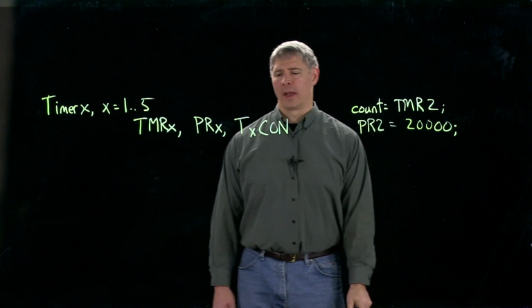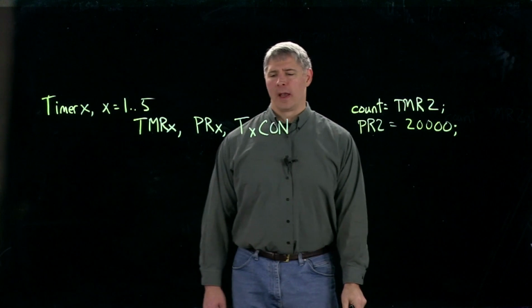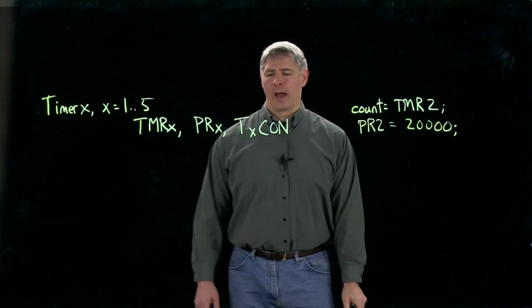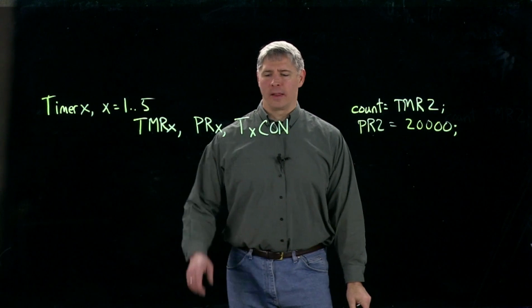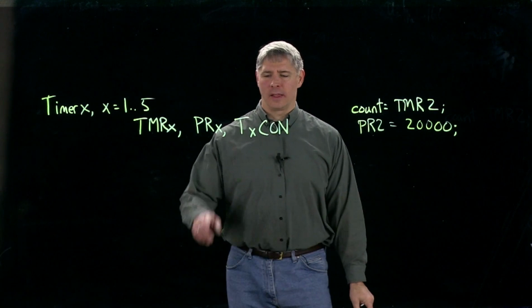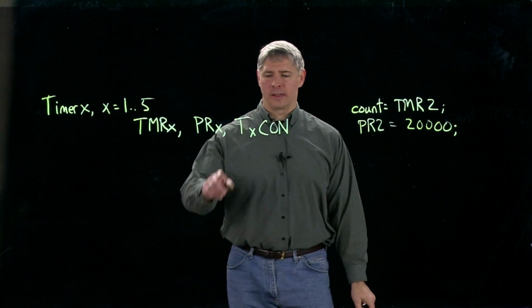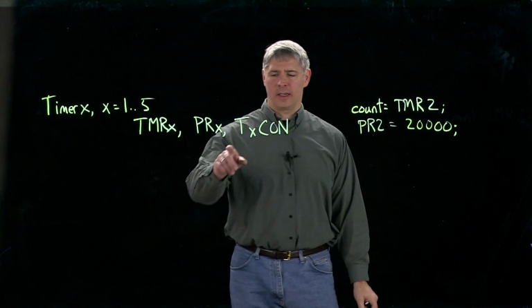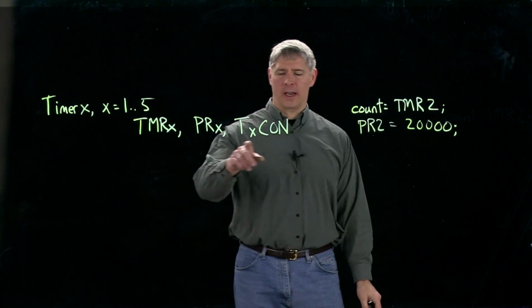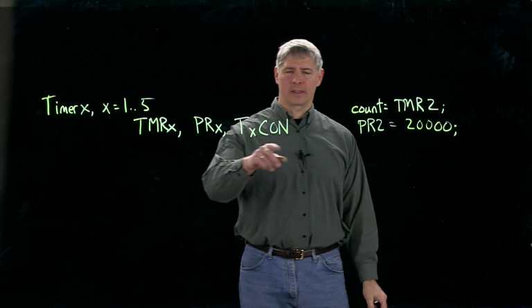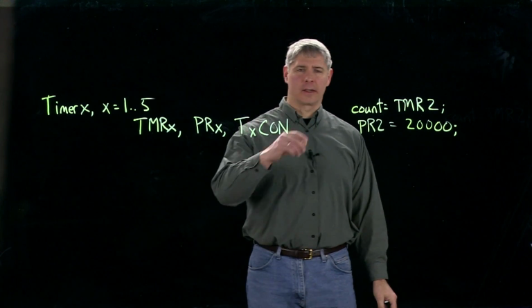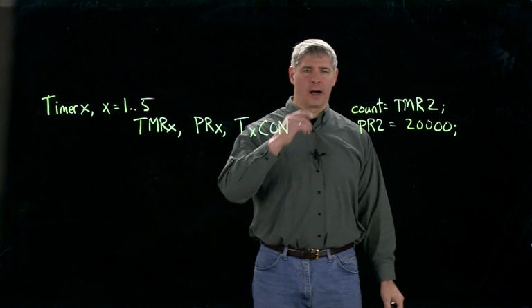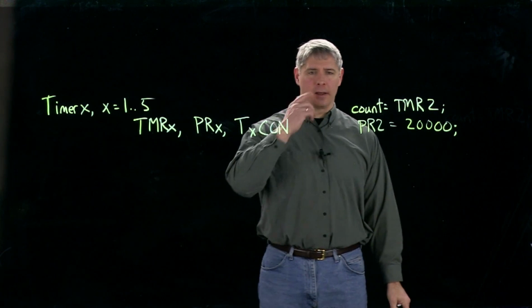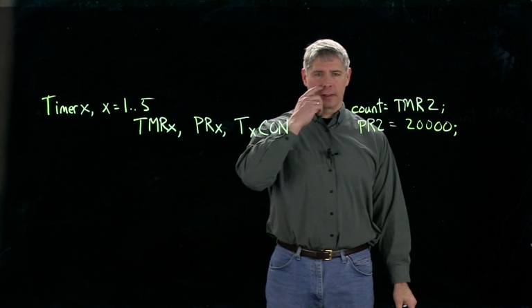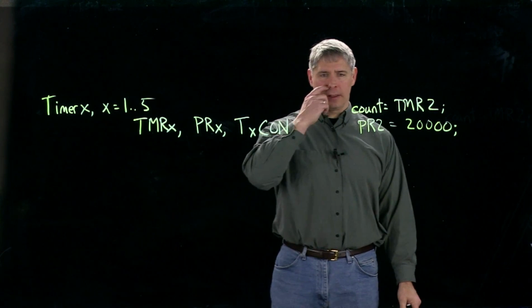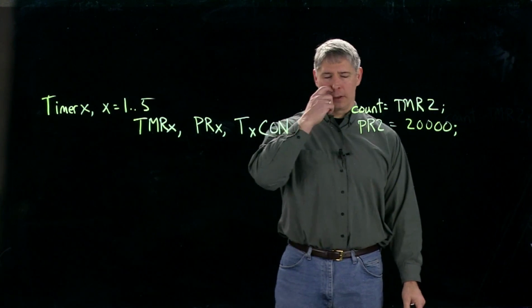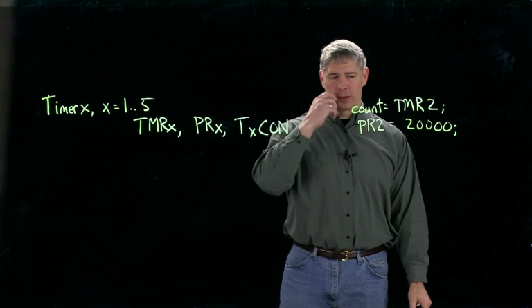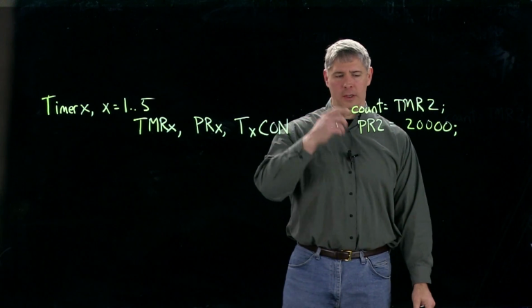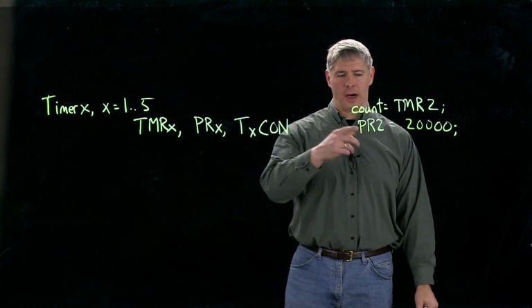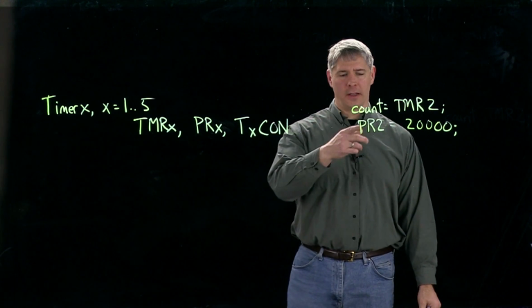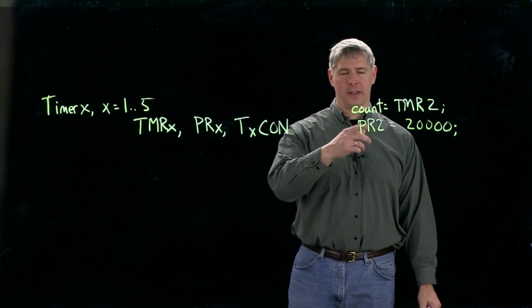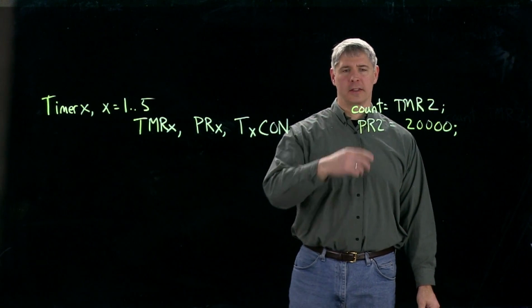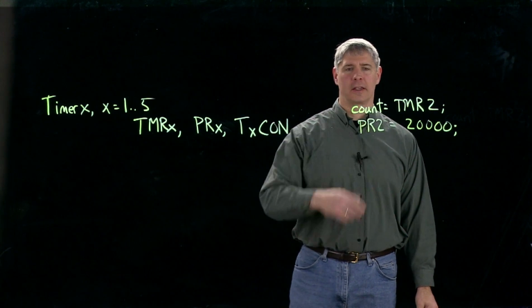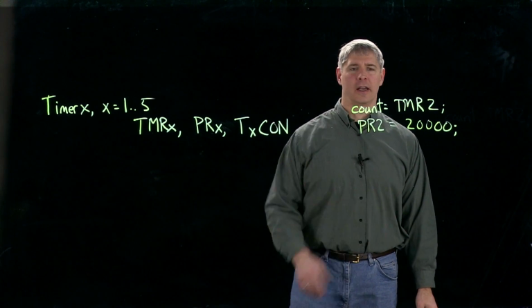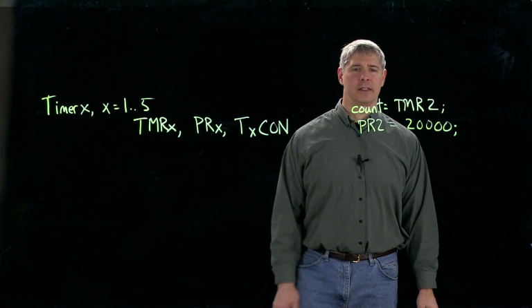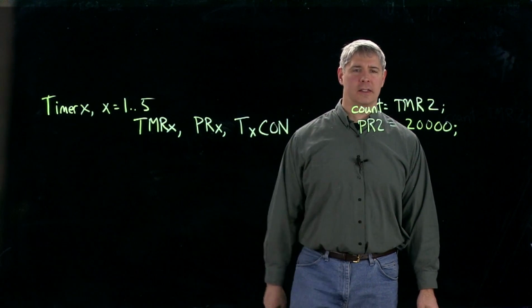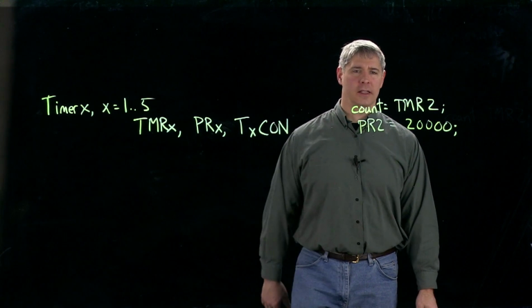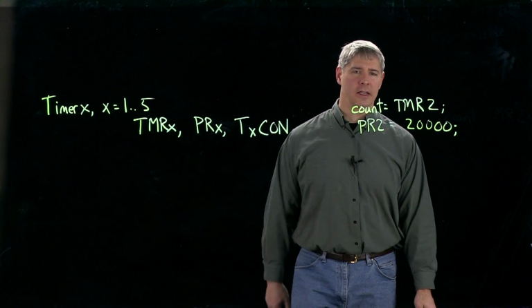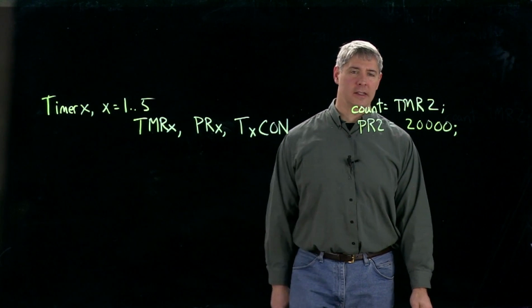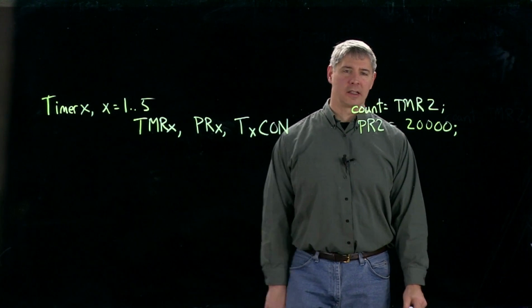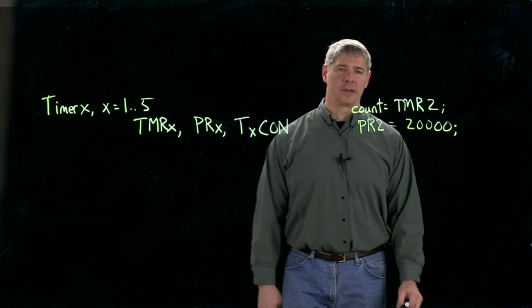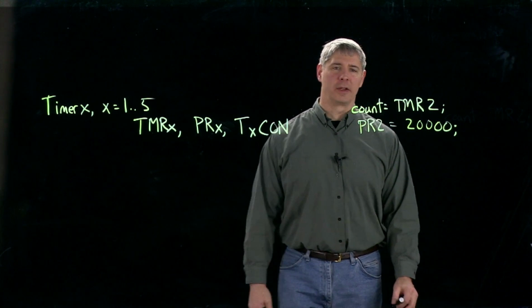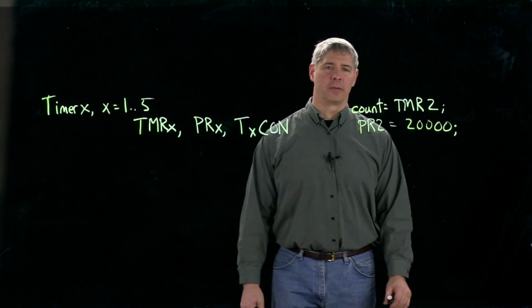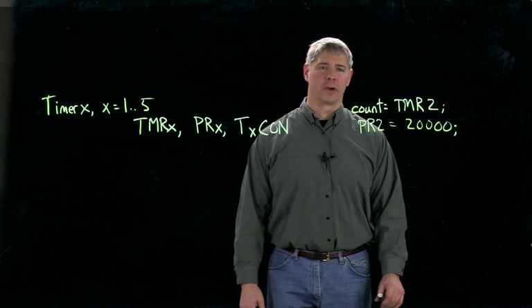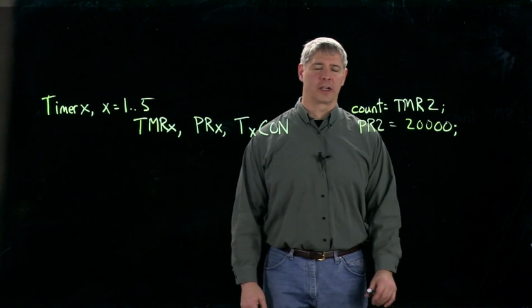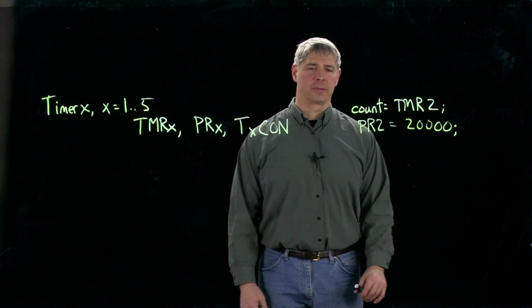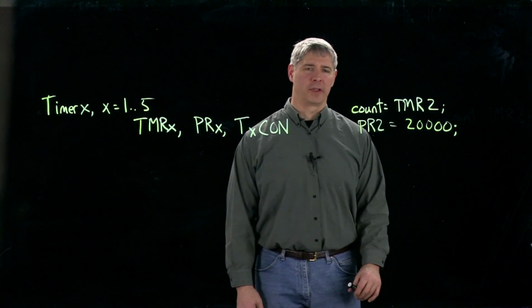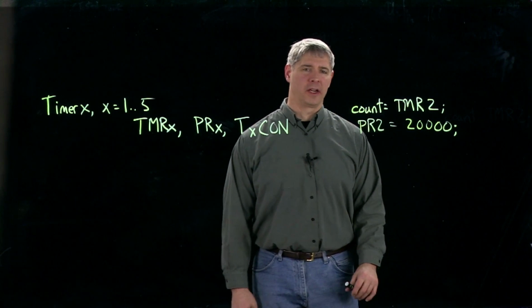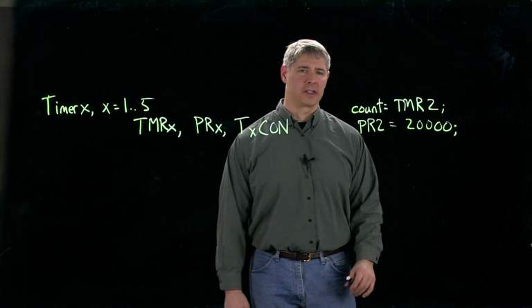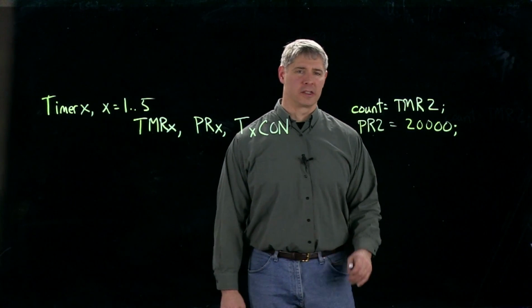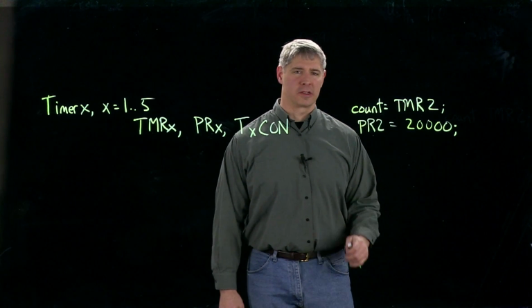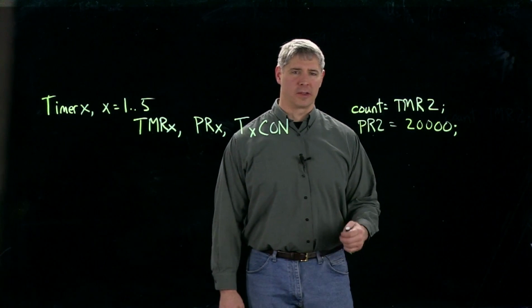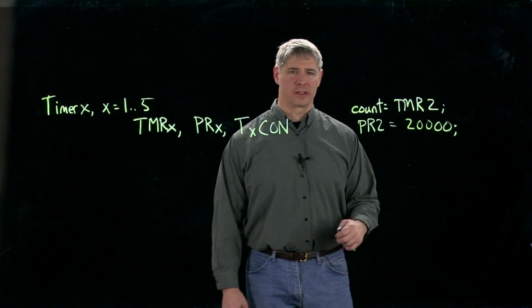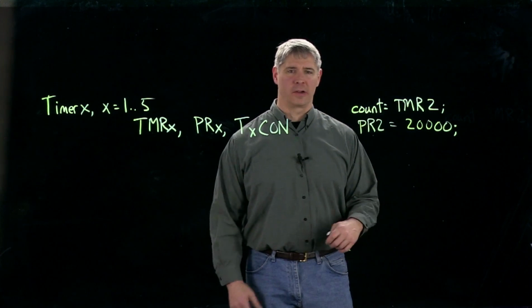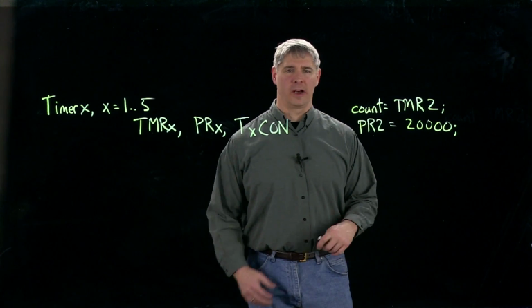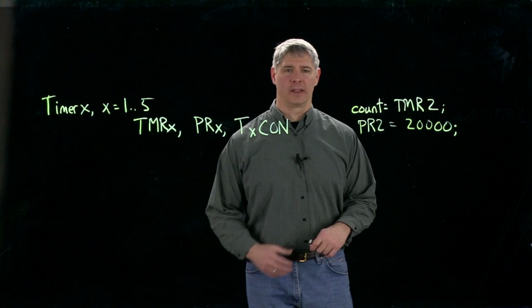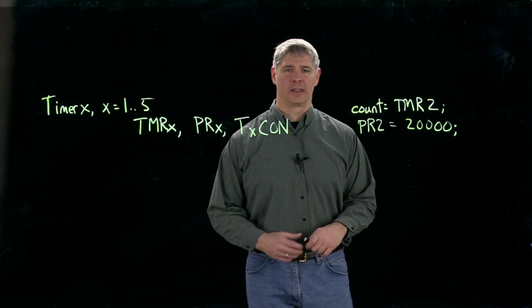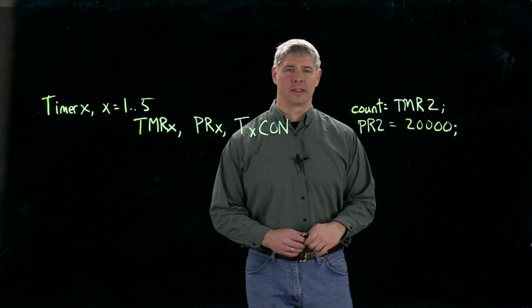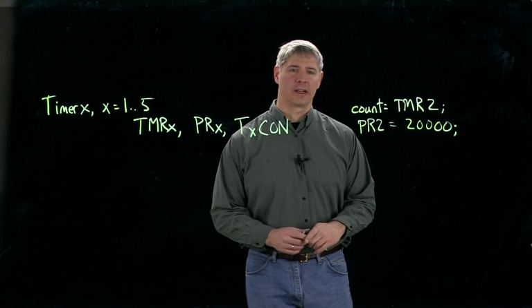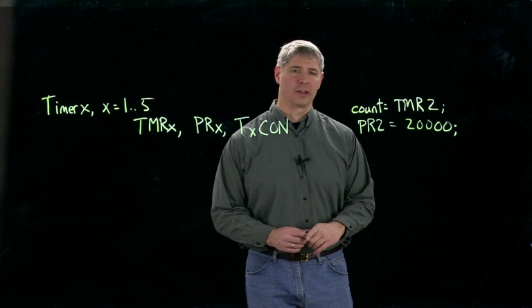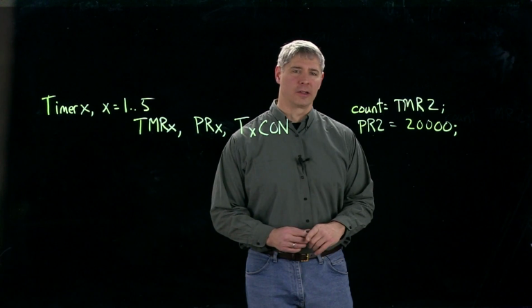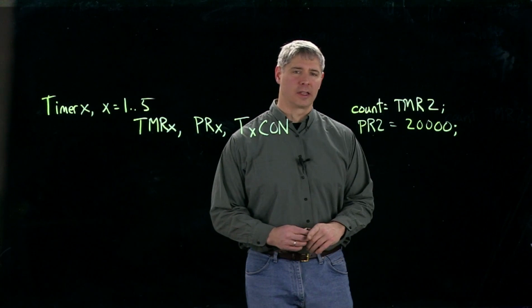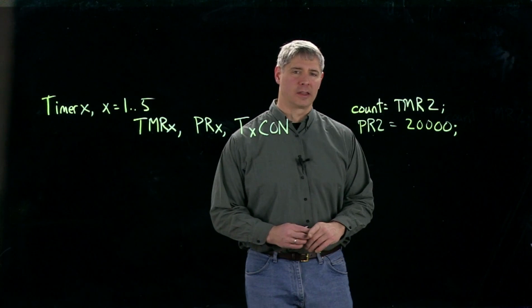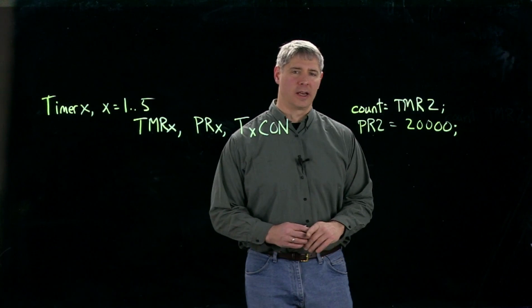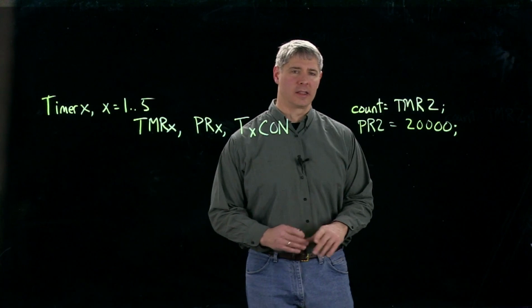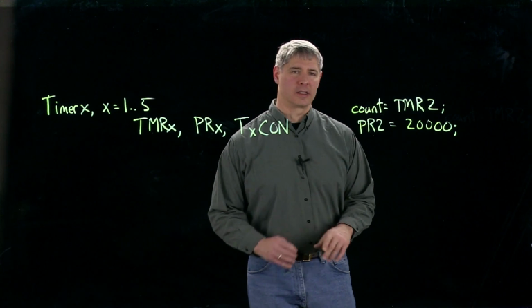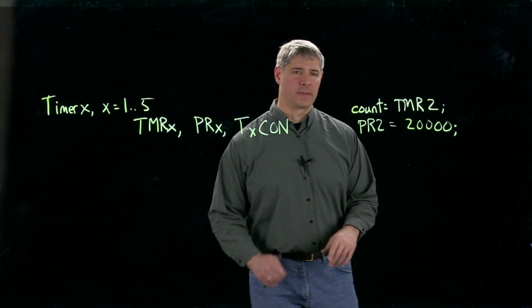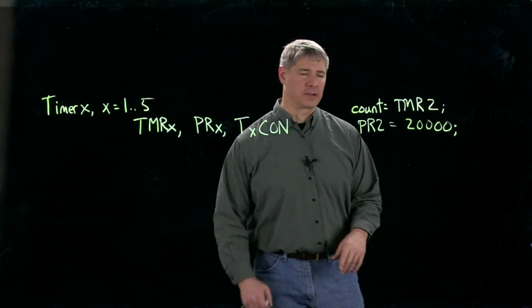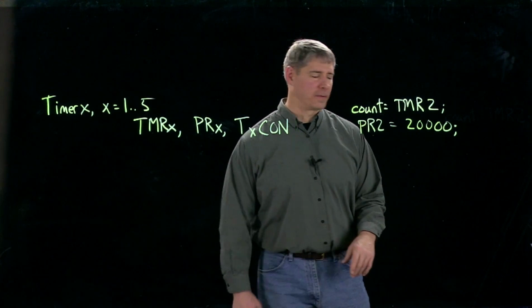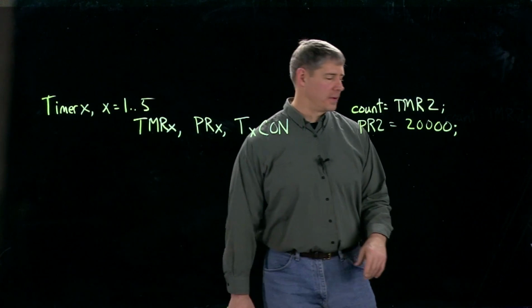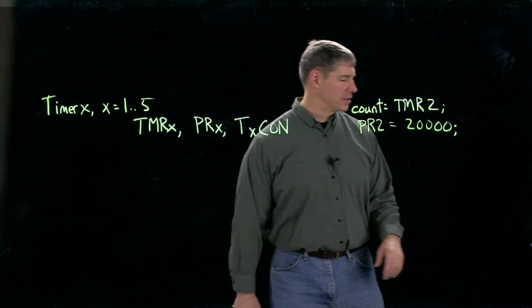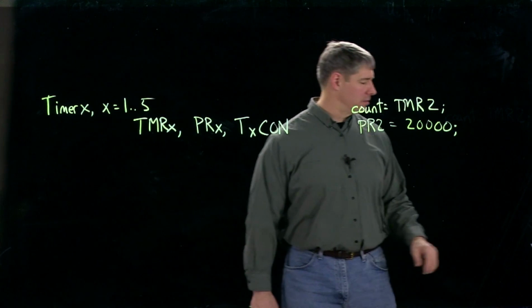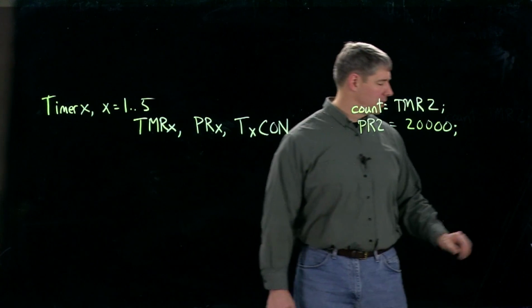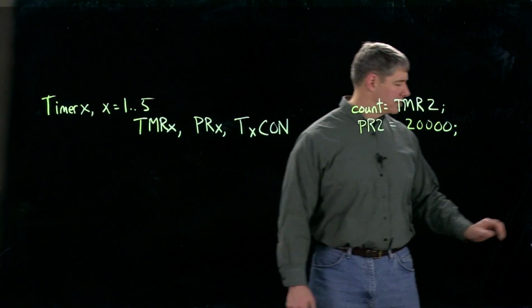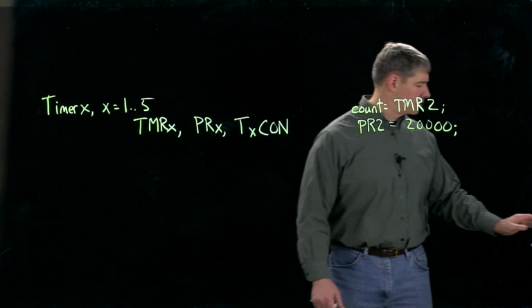And then TxCON — T2CON in this case — takes a little bit more explanation. So let's go ahead and take a look at that special function register.